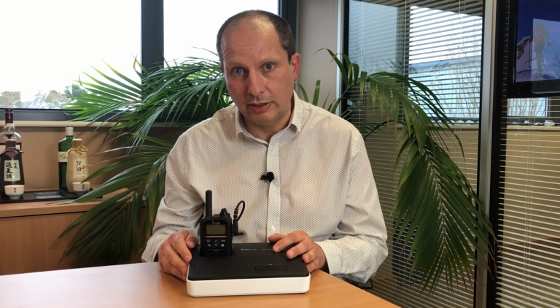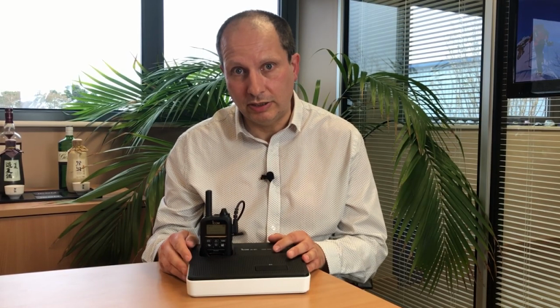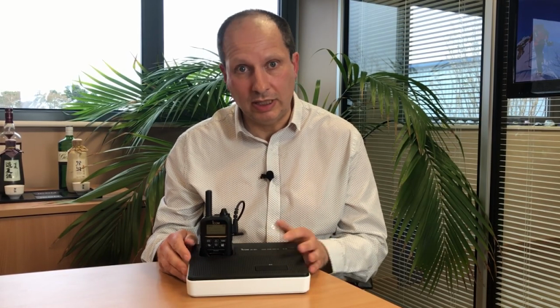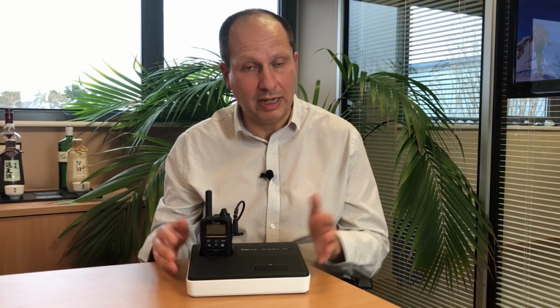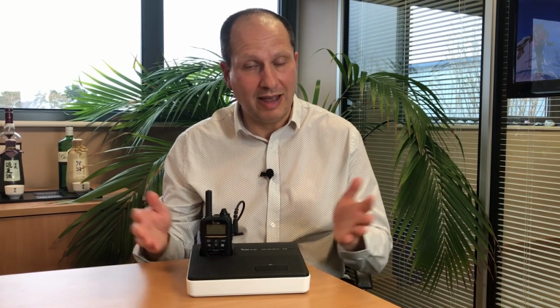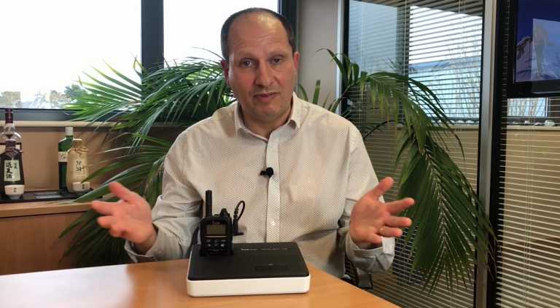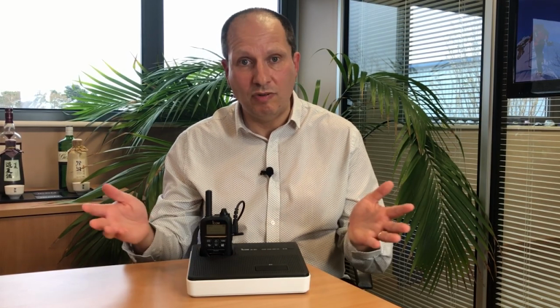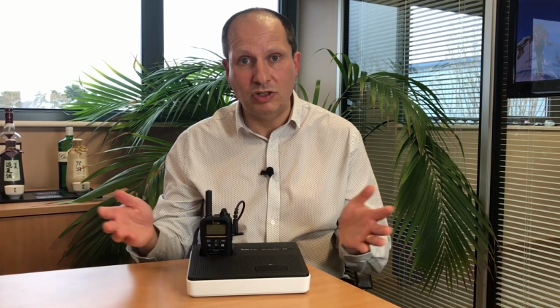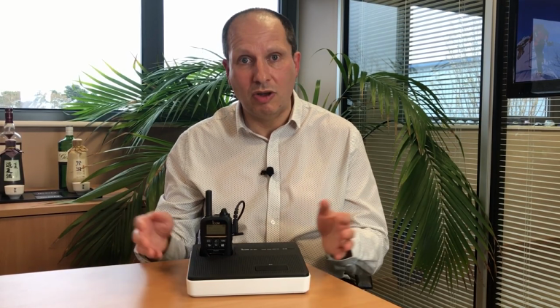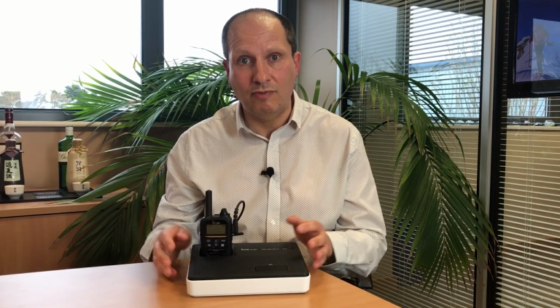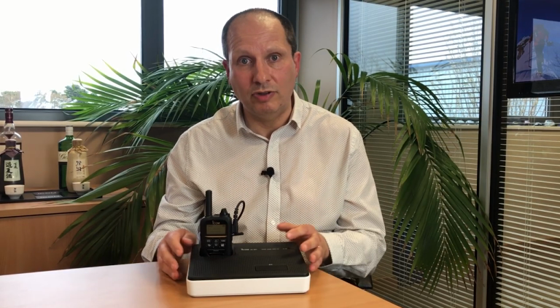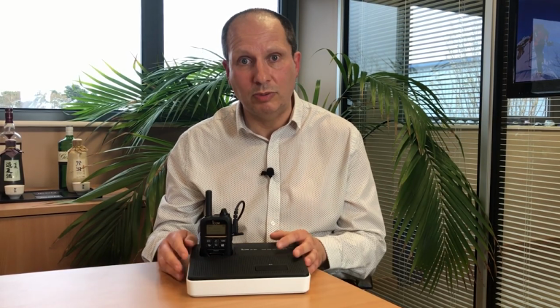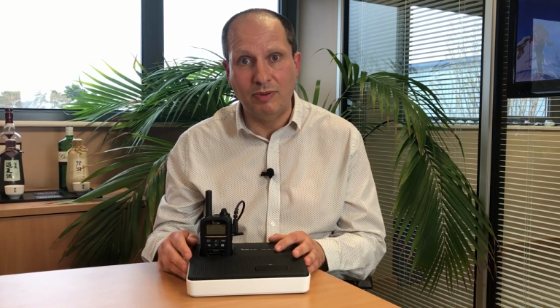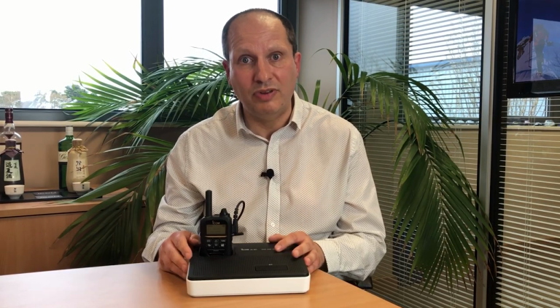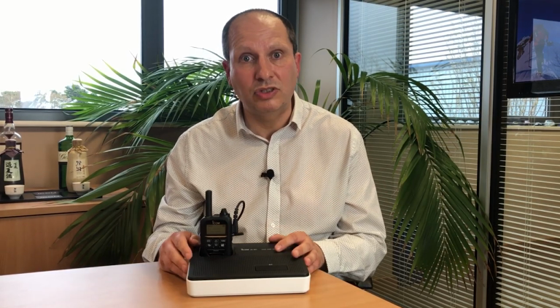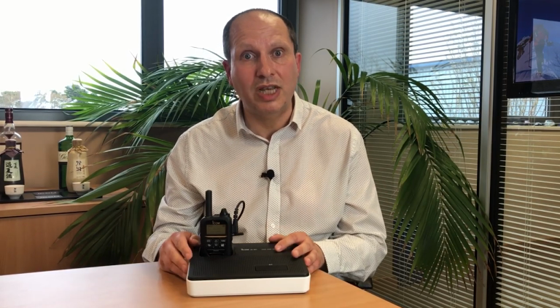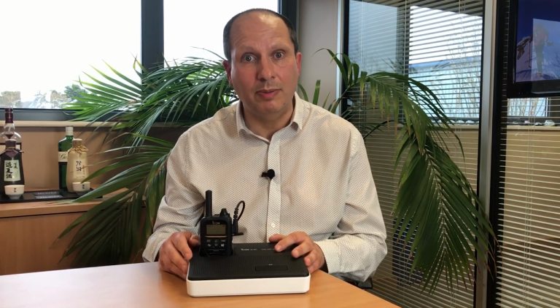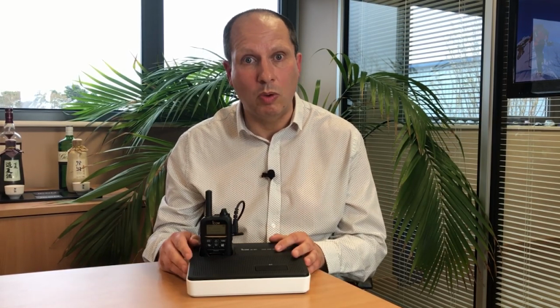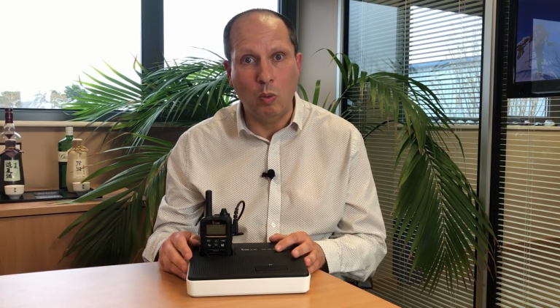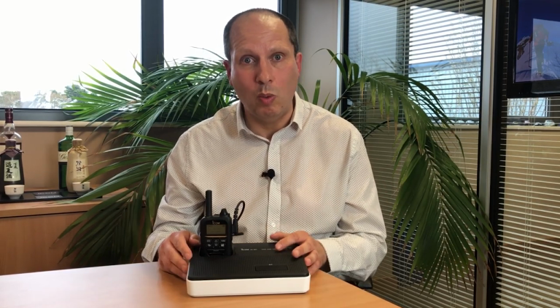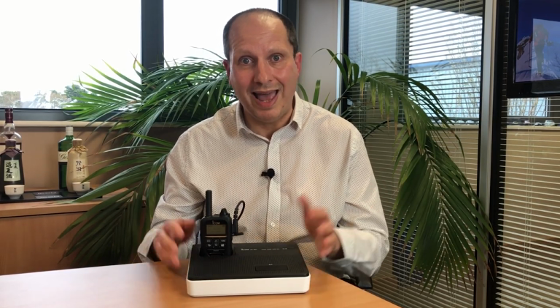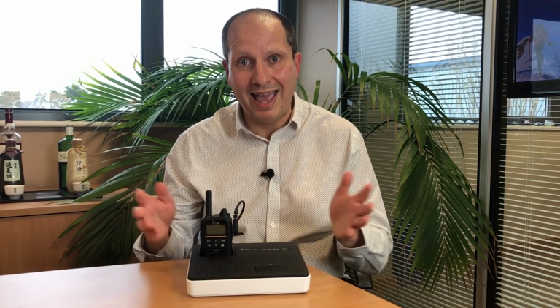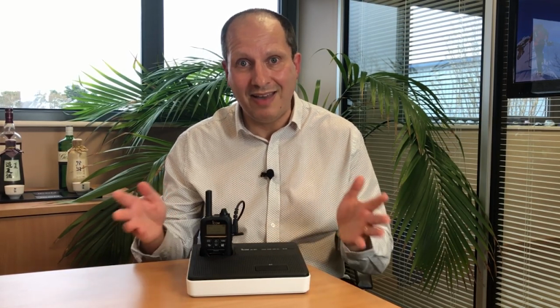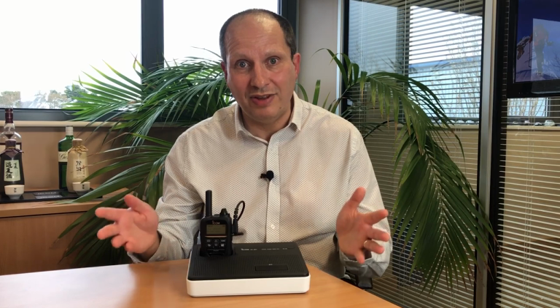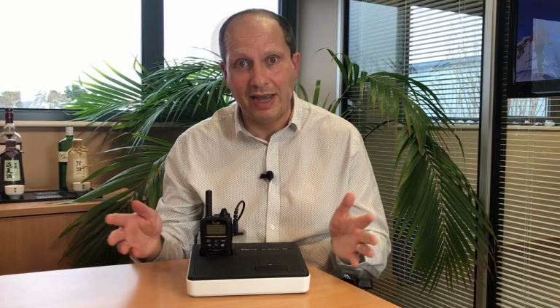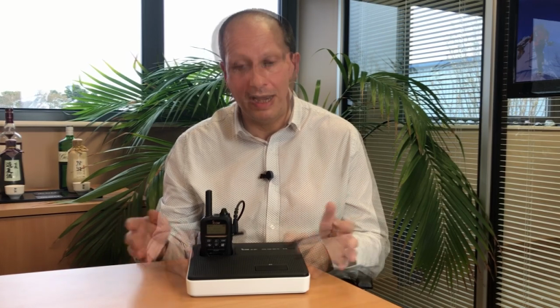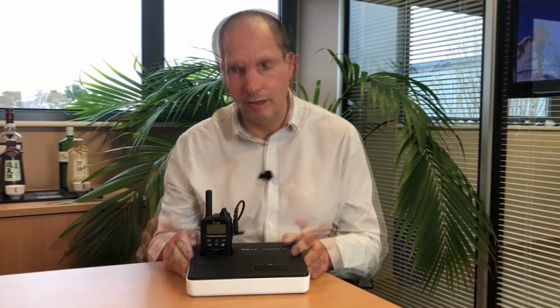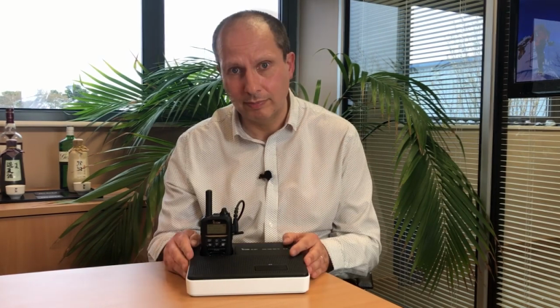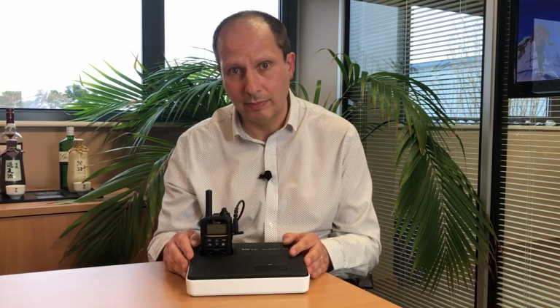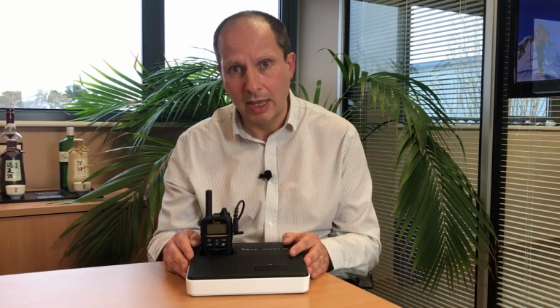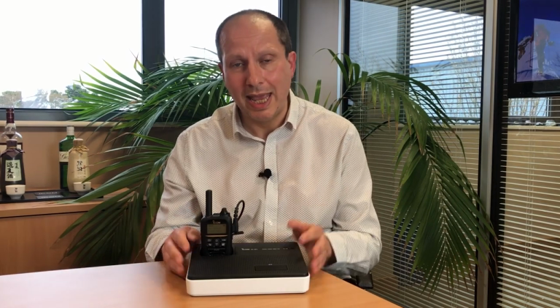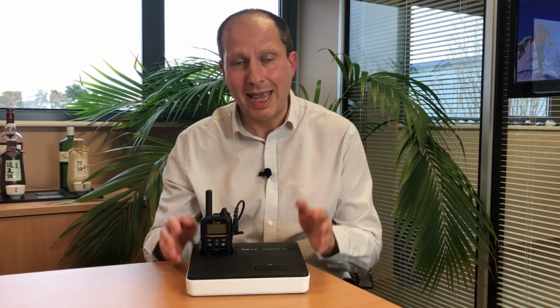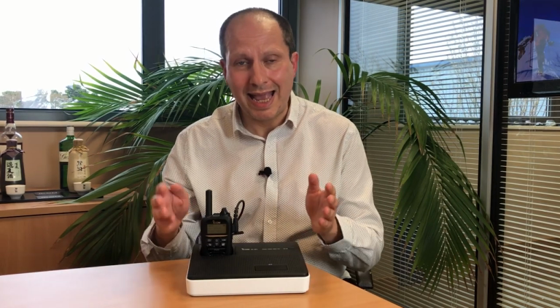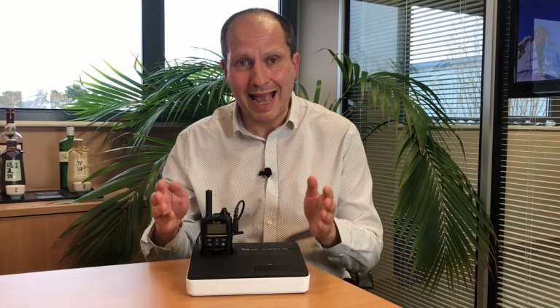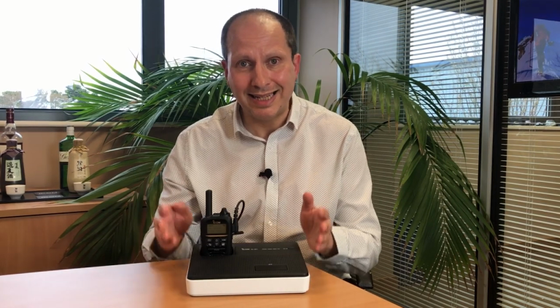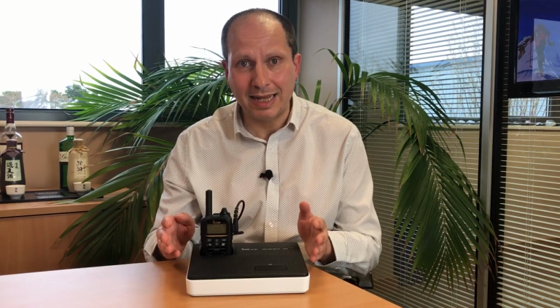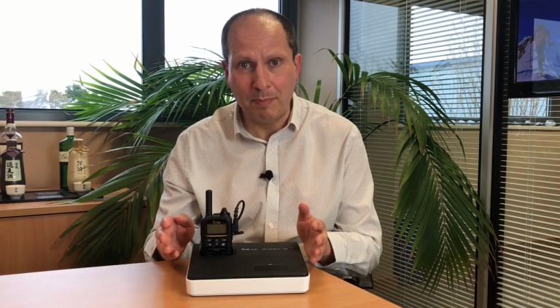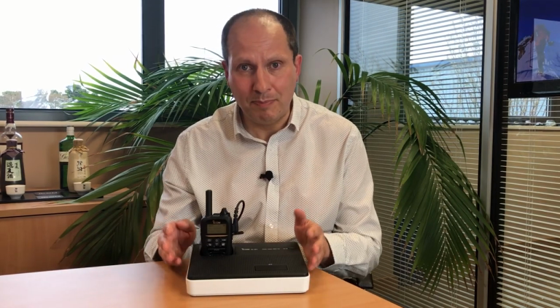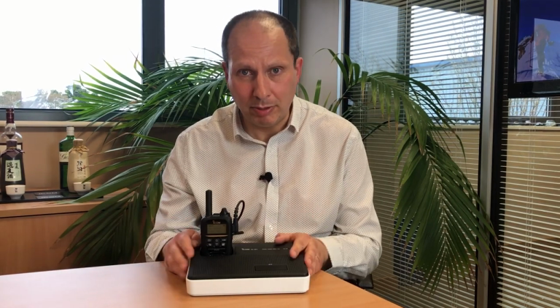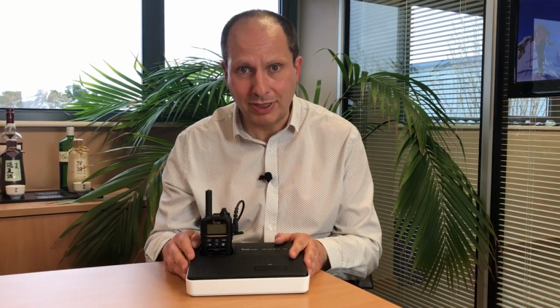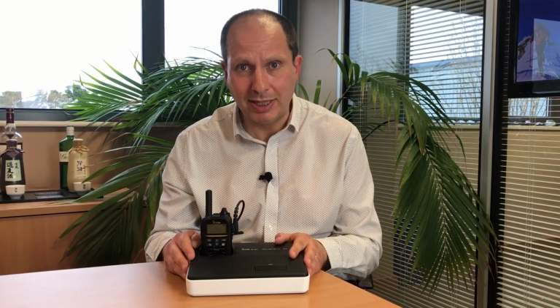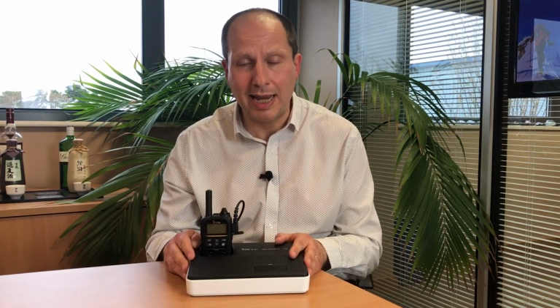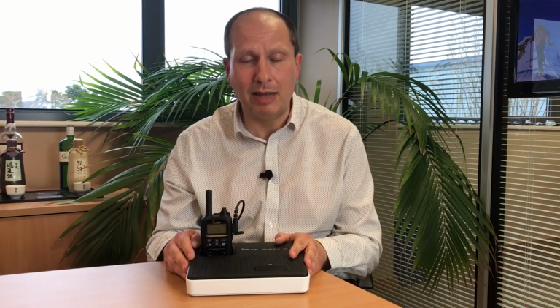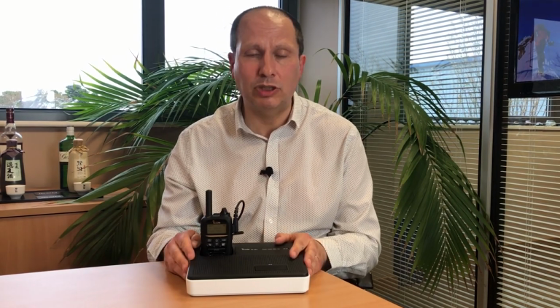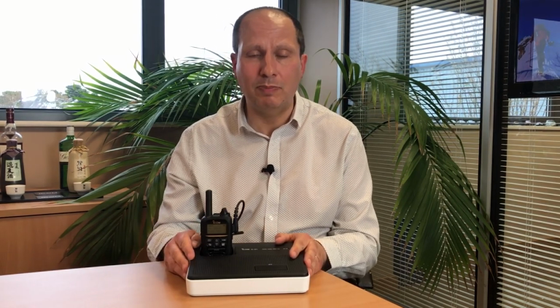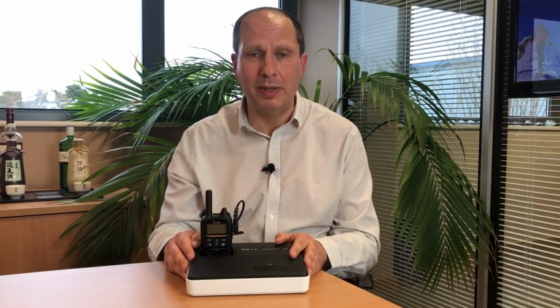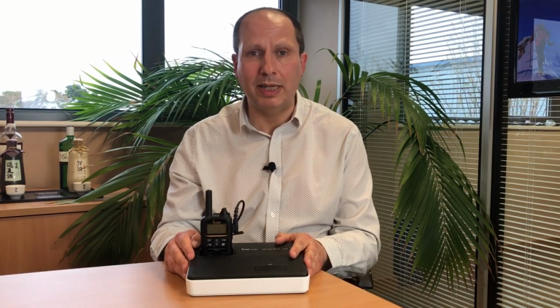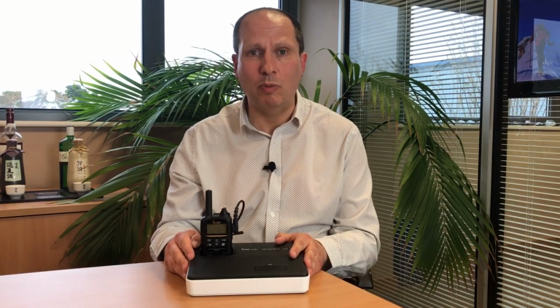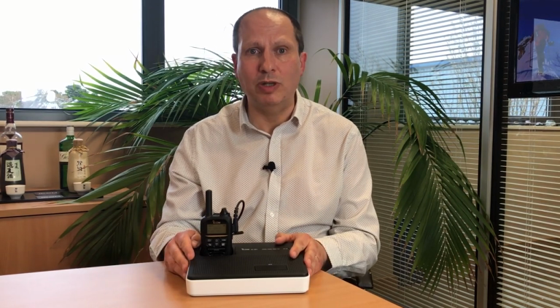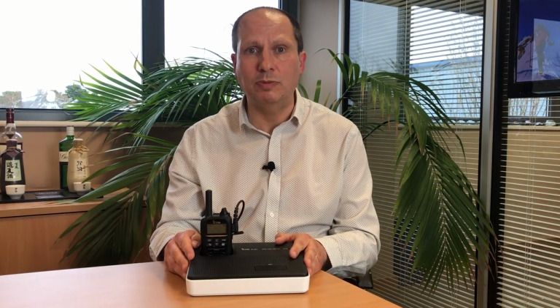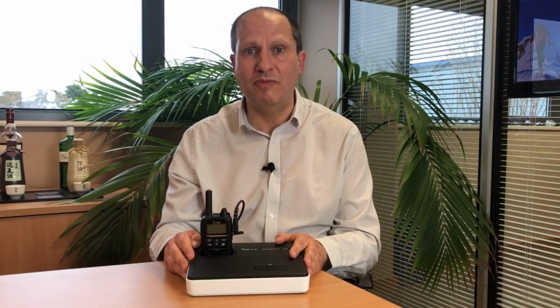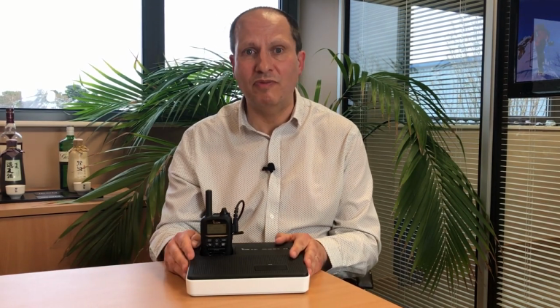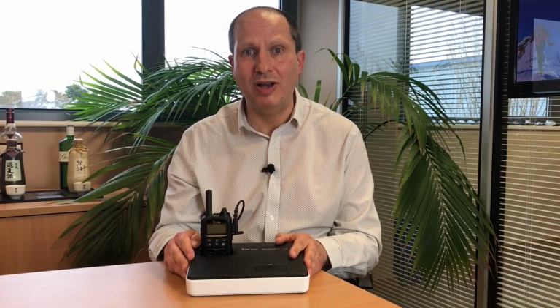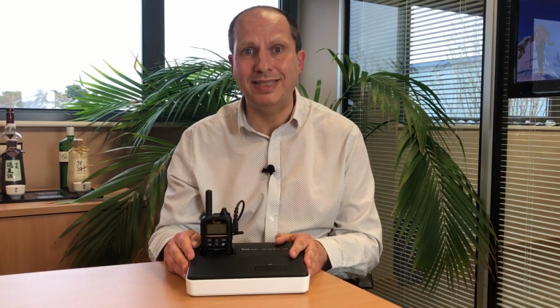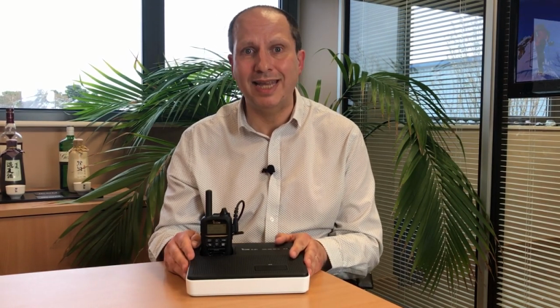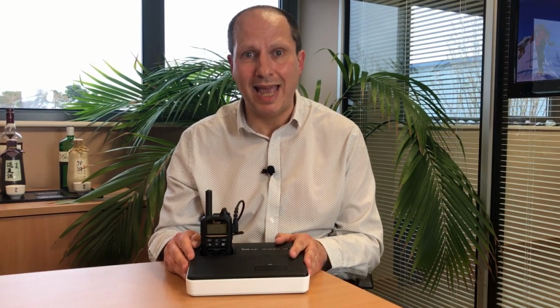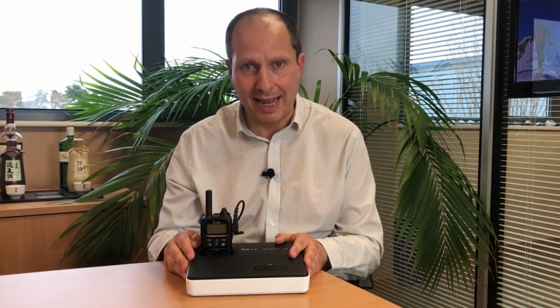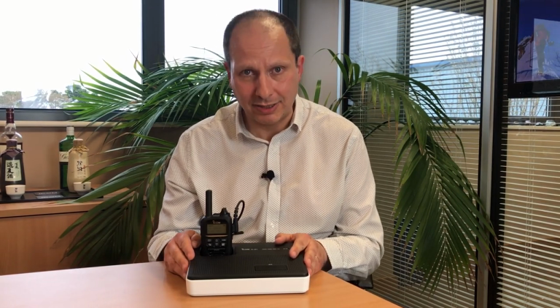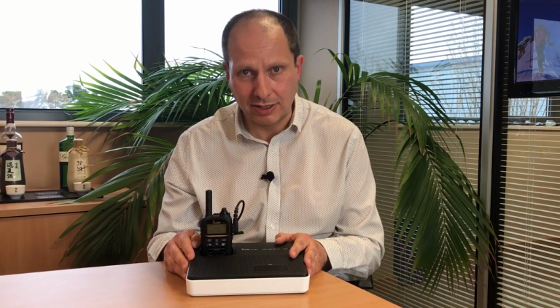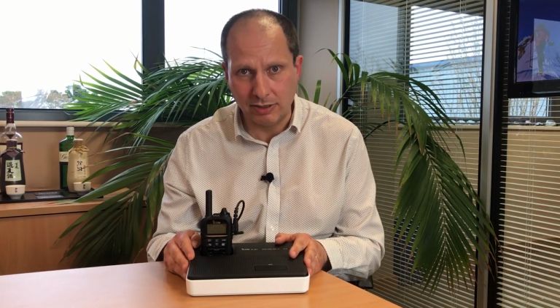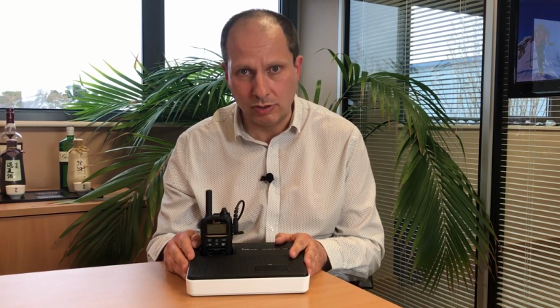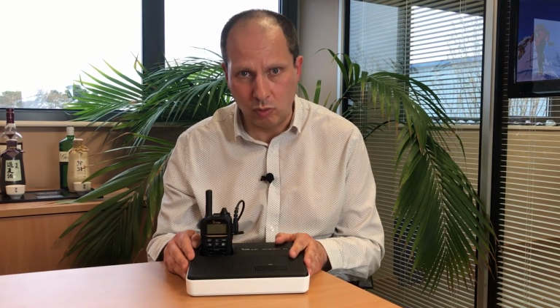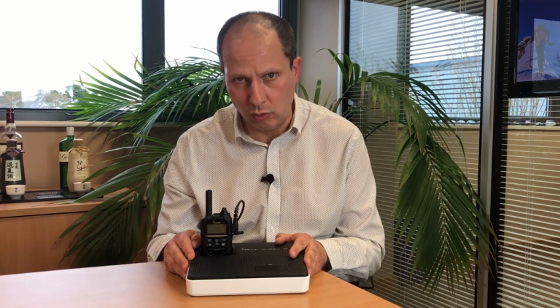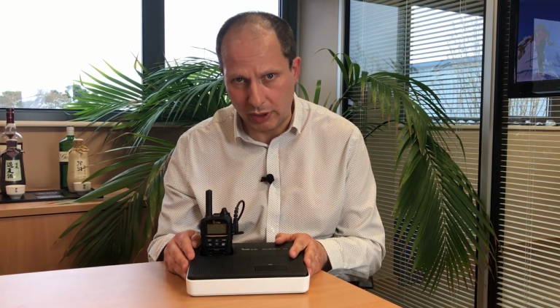You can have a voice conference with your team wherever they are. It has a built-in loudspeaker which provides excellent audio.